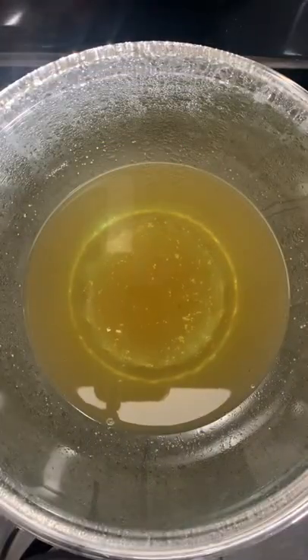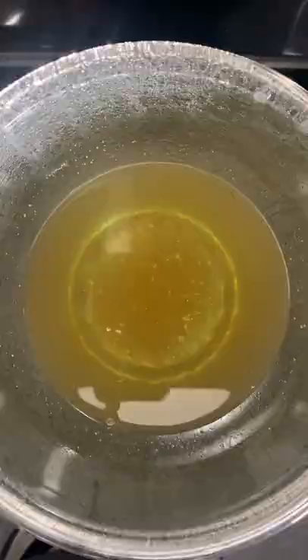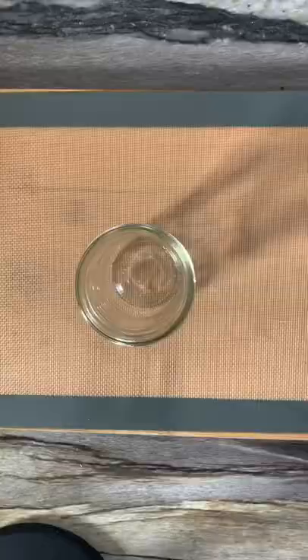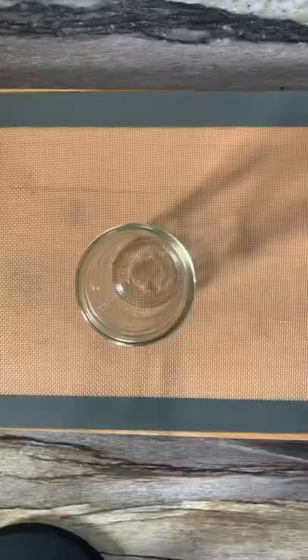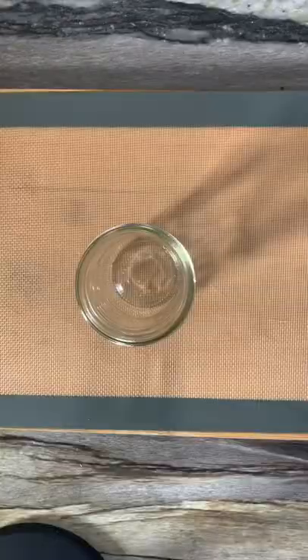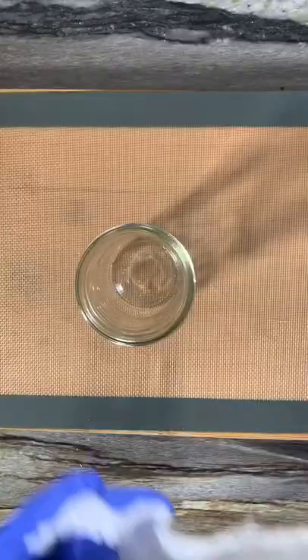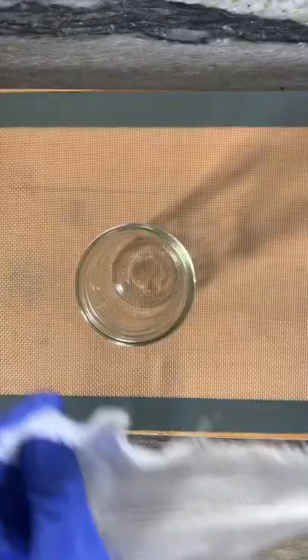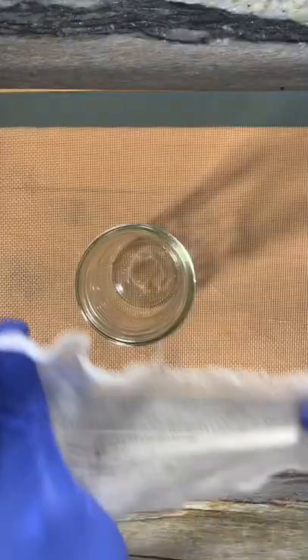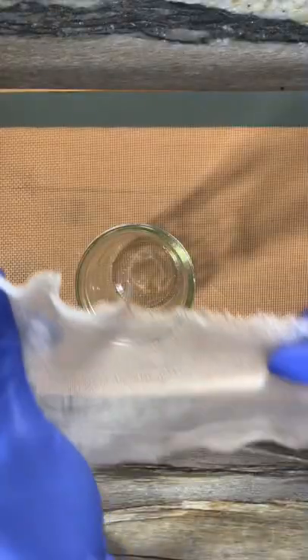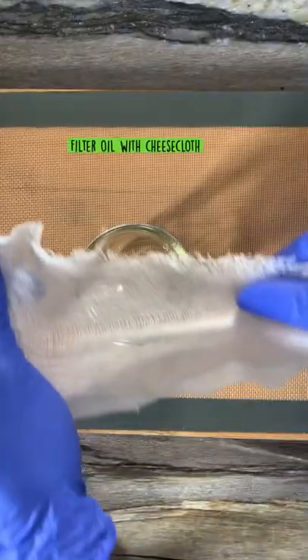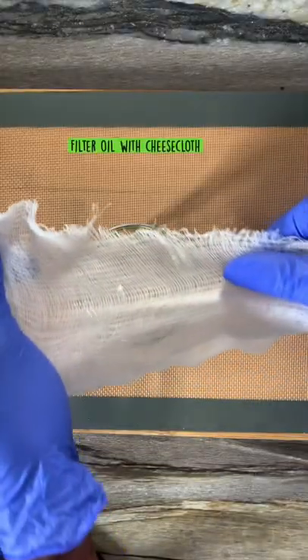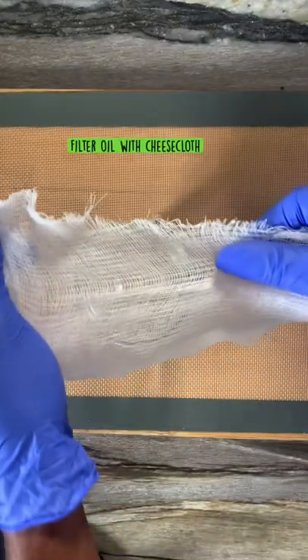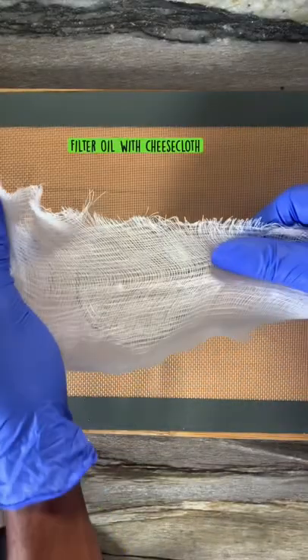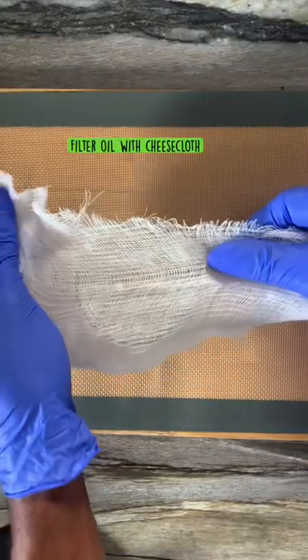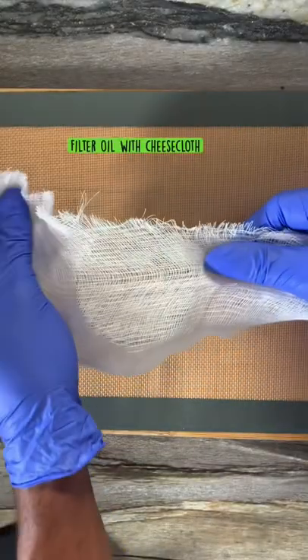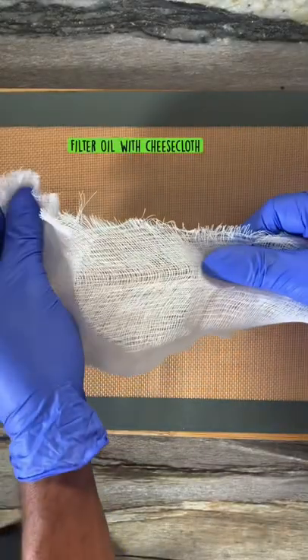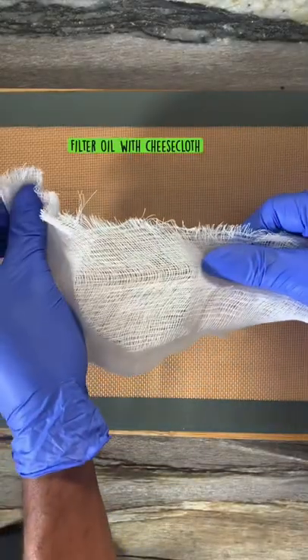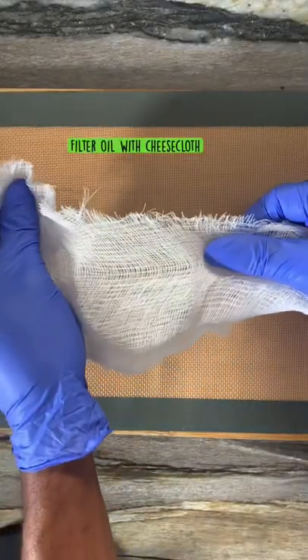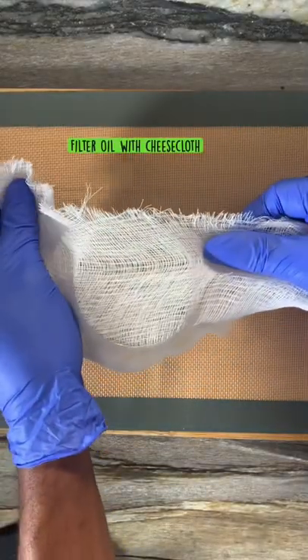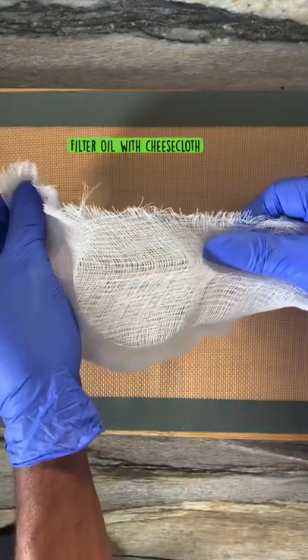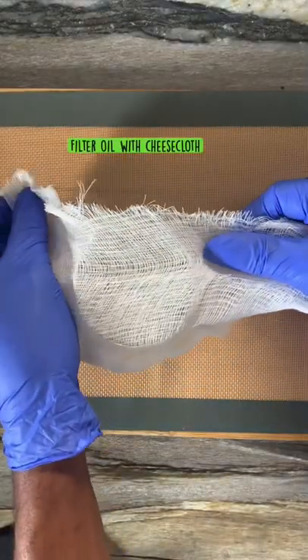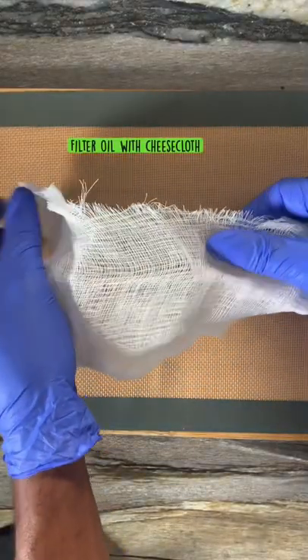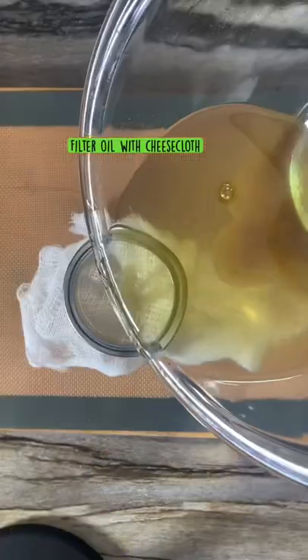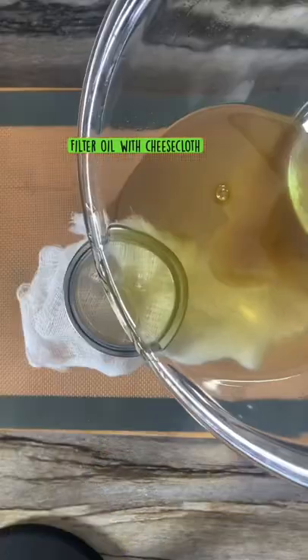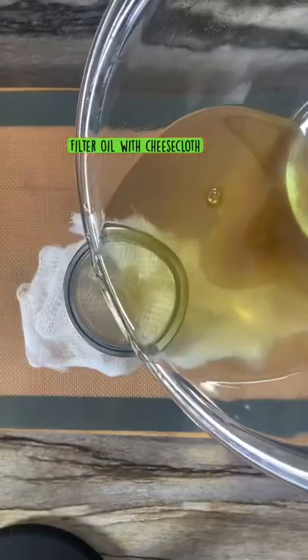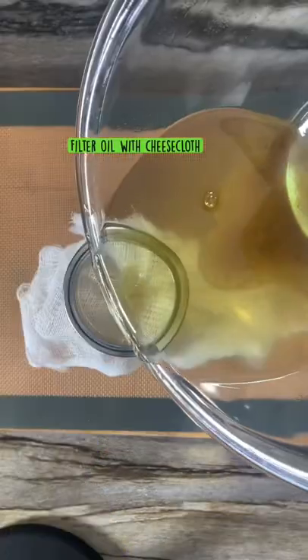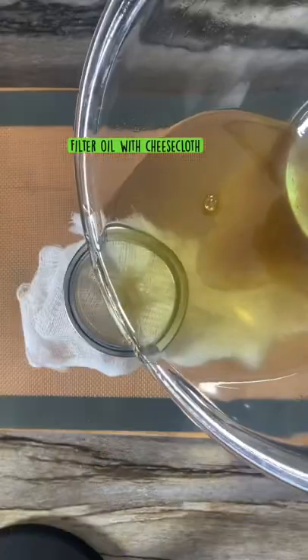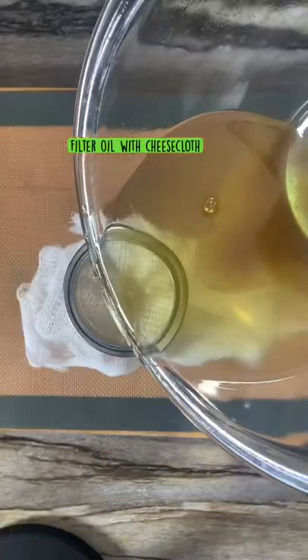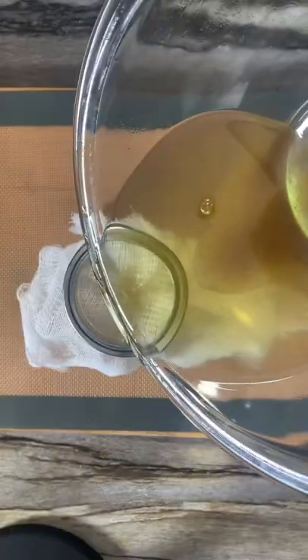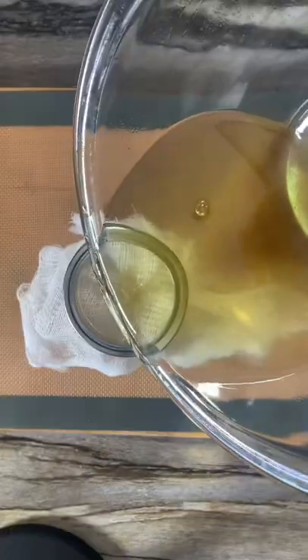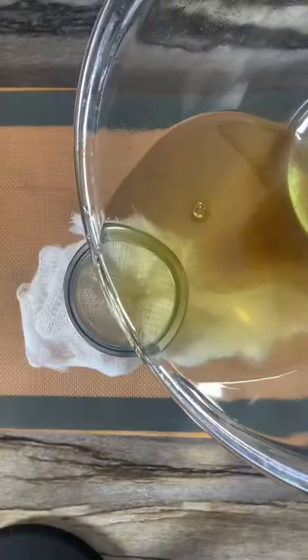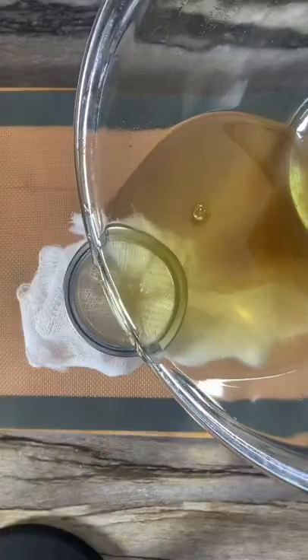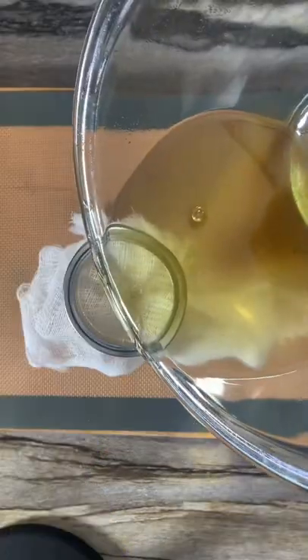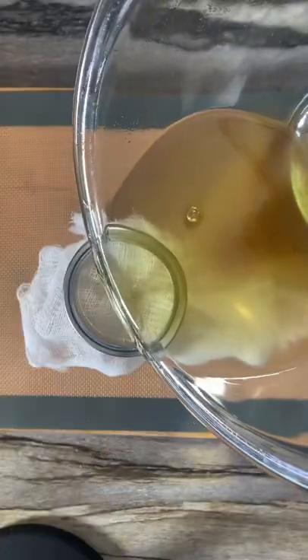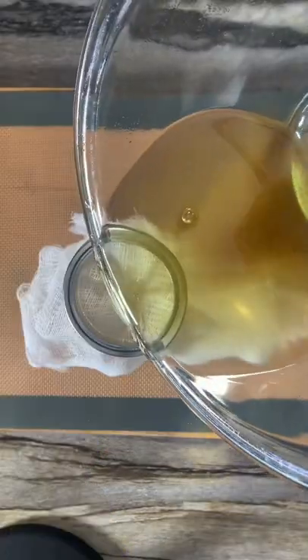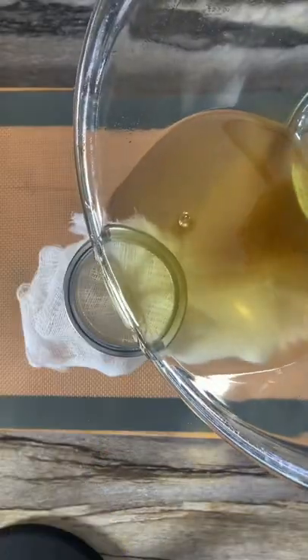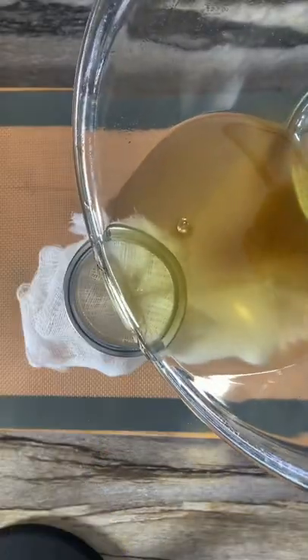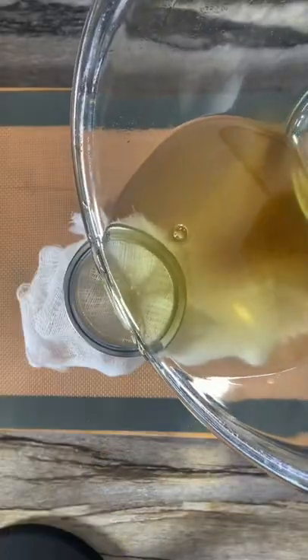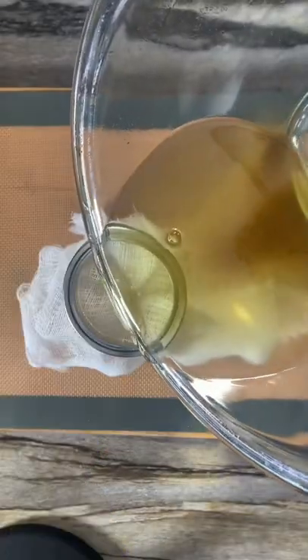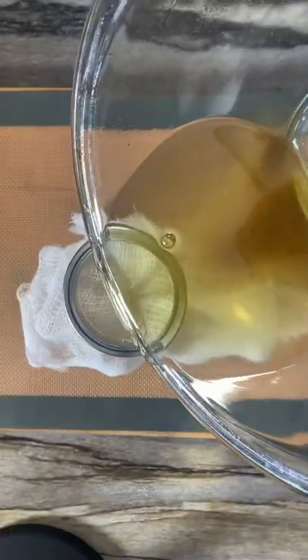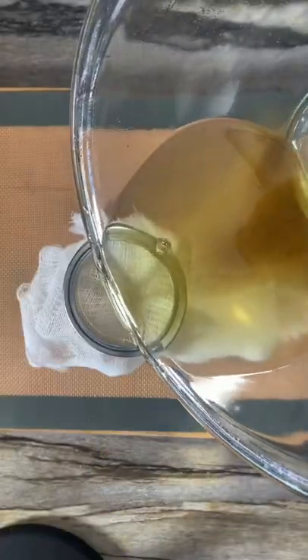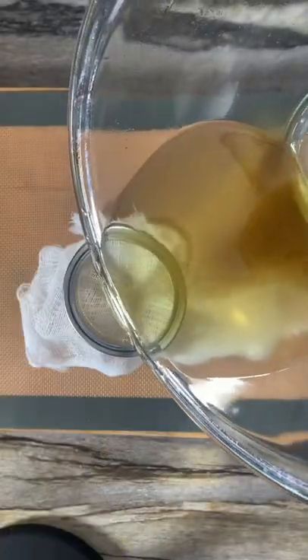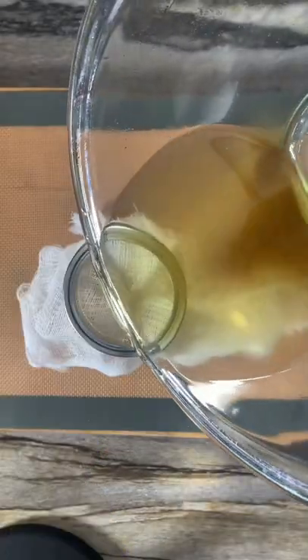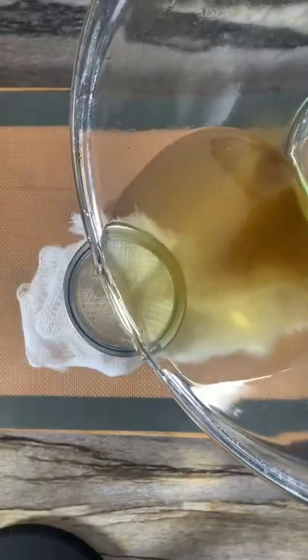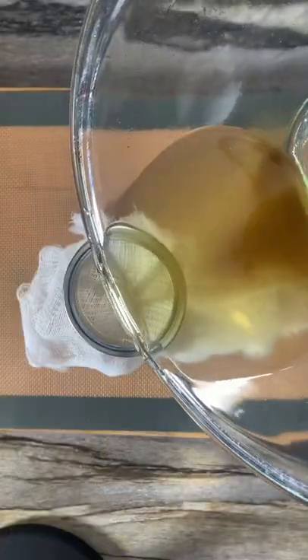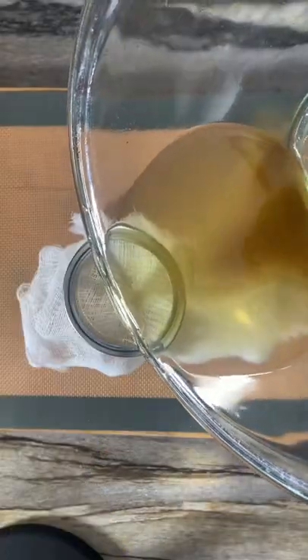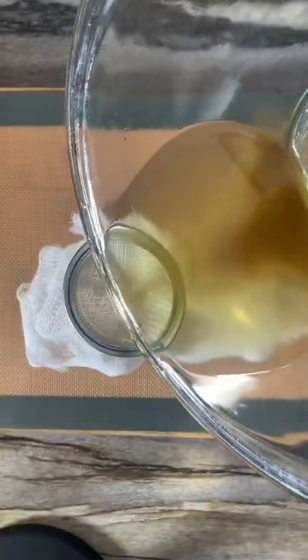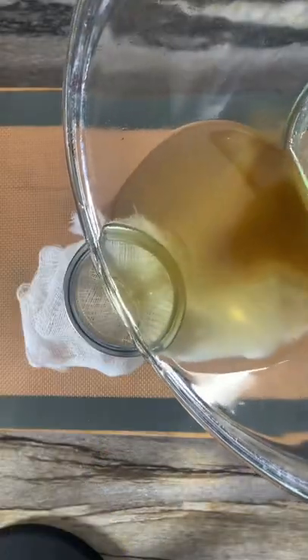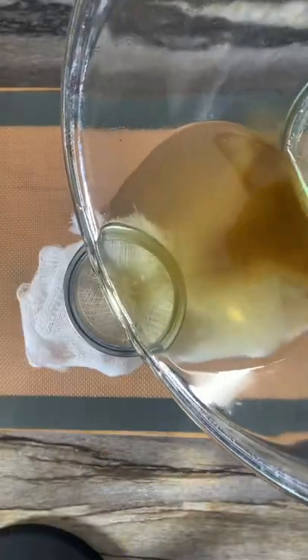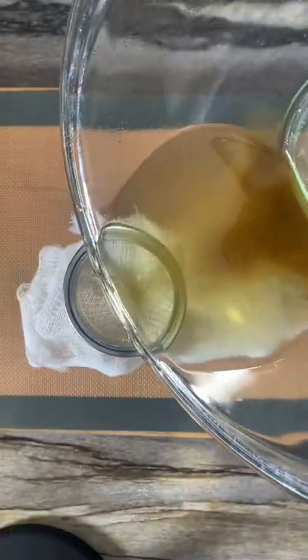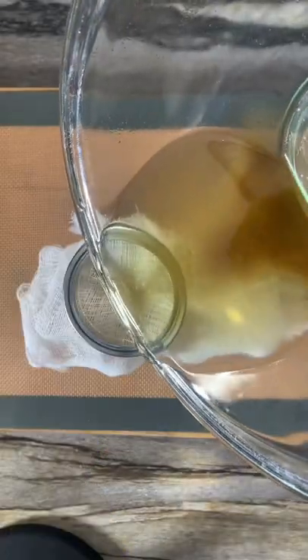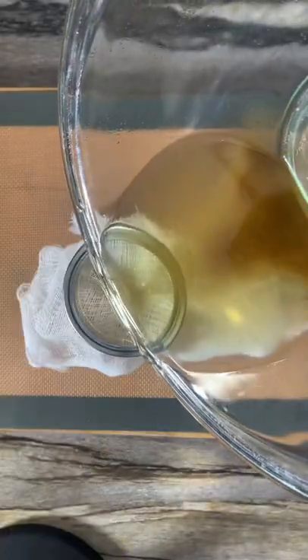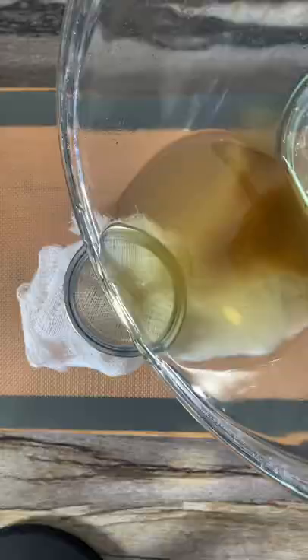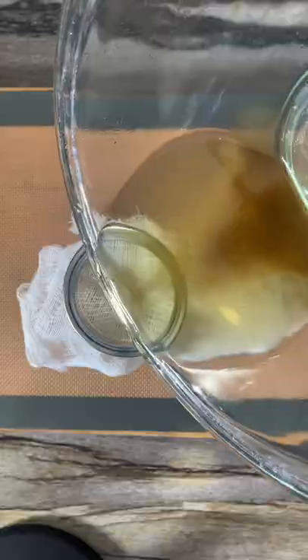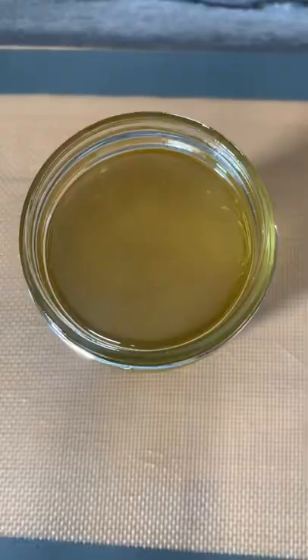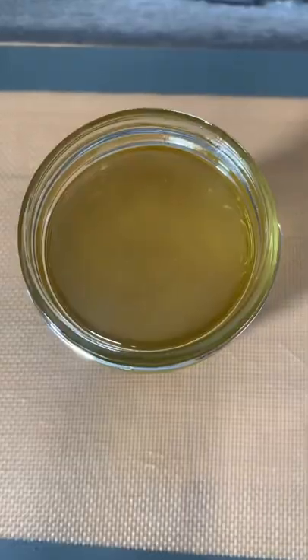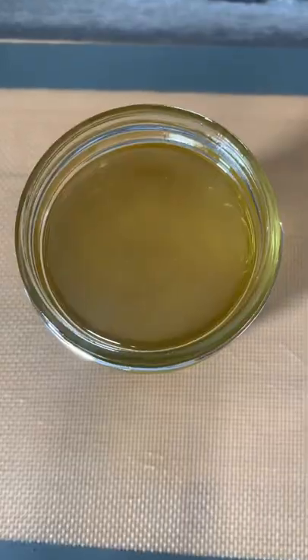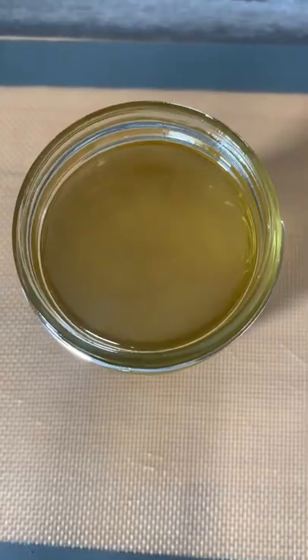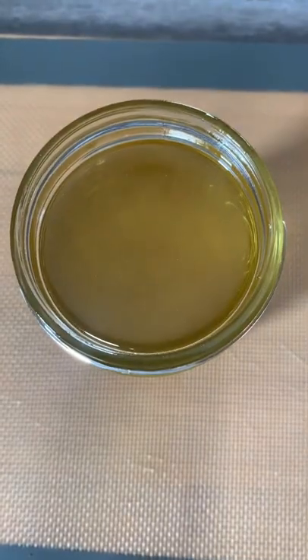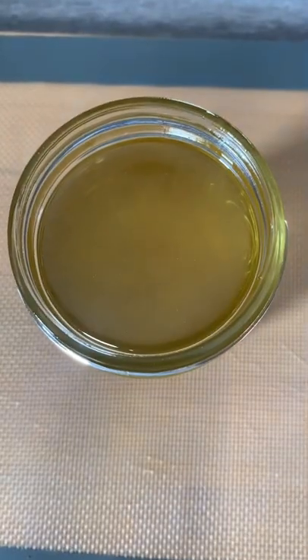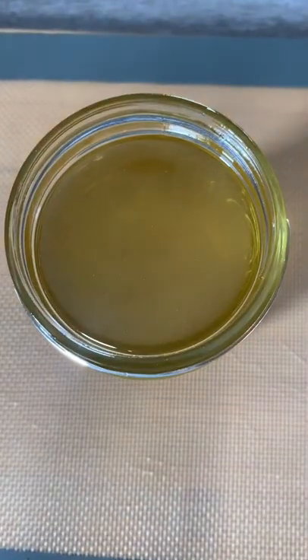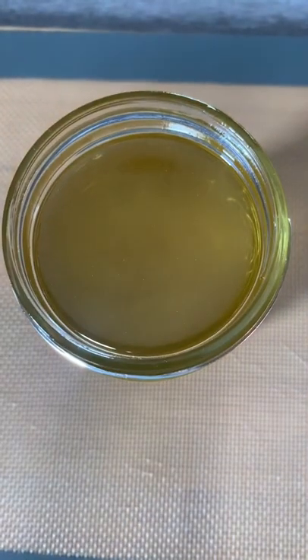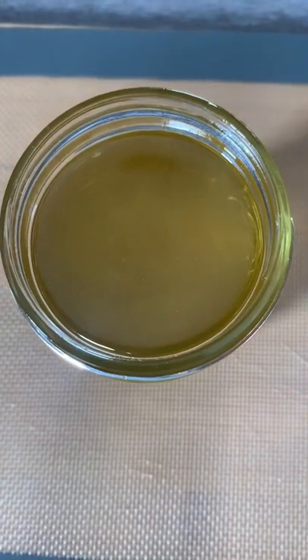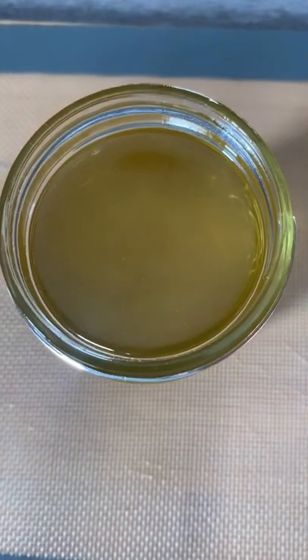Next we're going to get a cheesecloth and then filter out our infused oil. Enjoy guys.